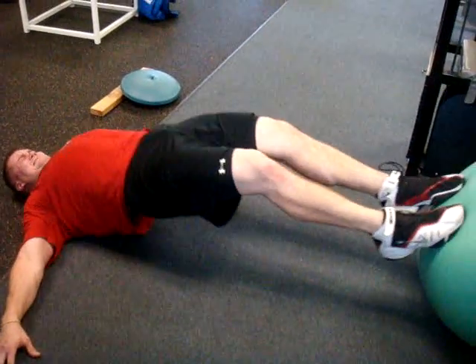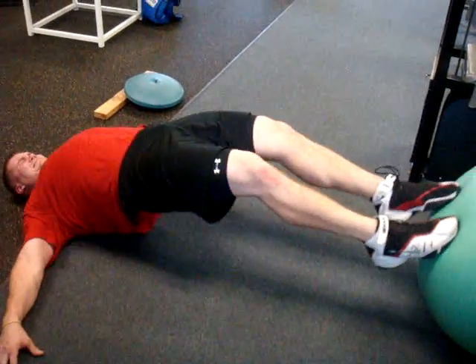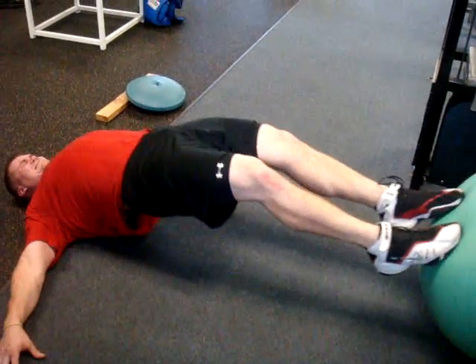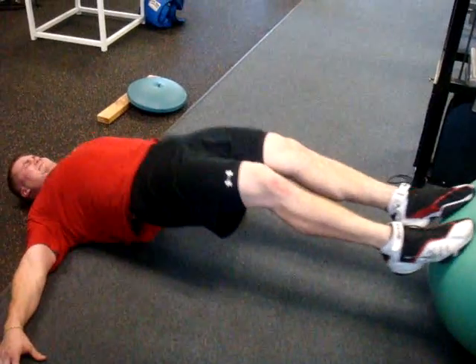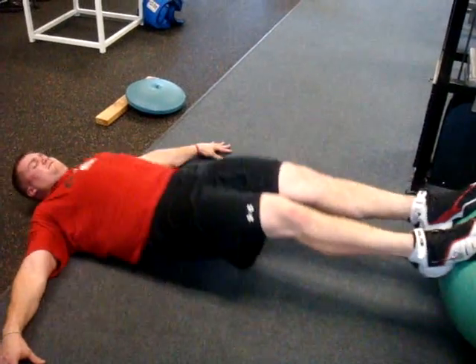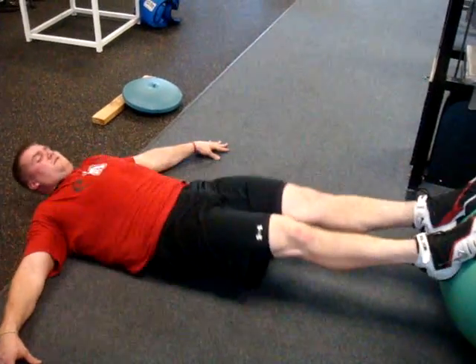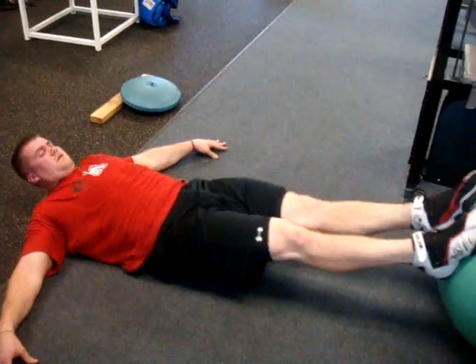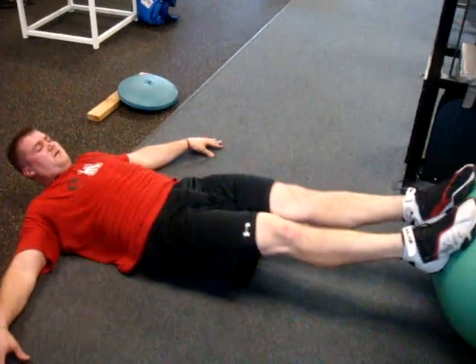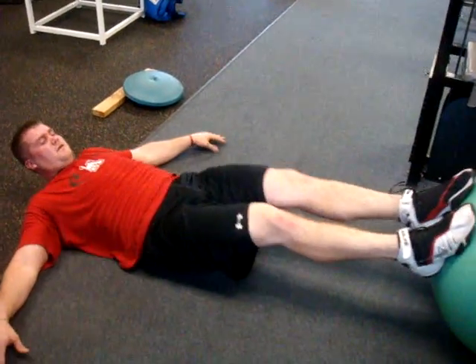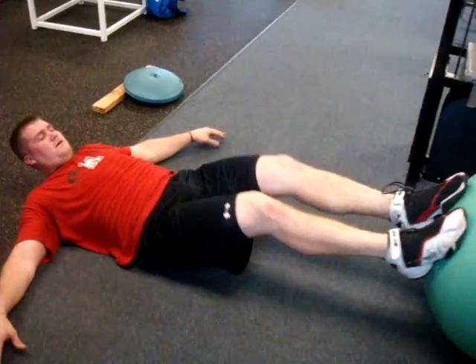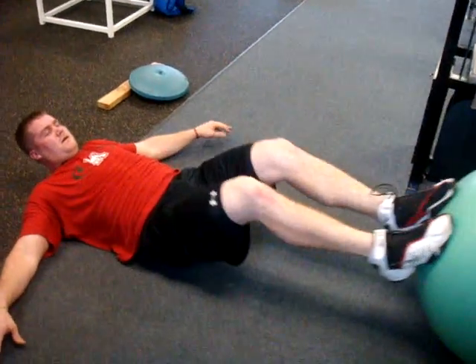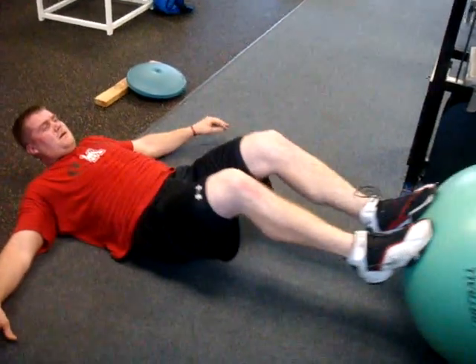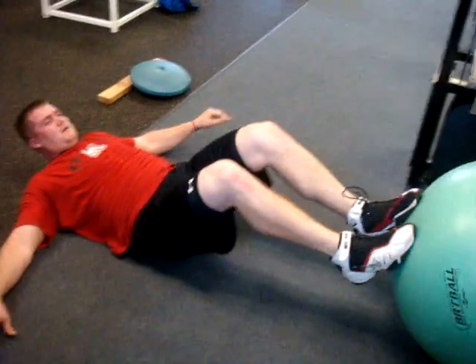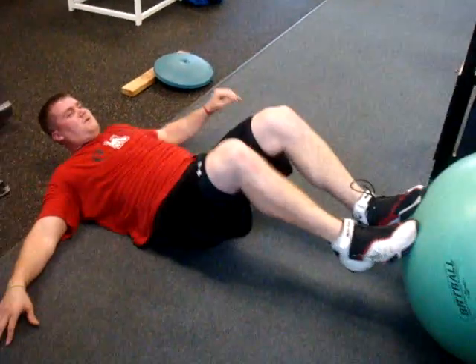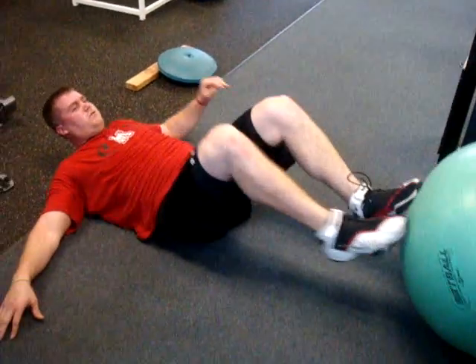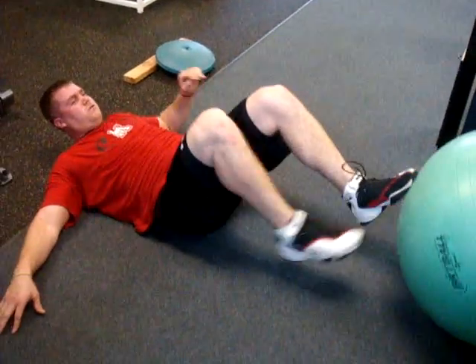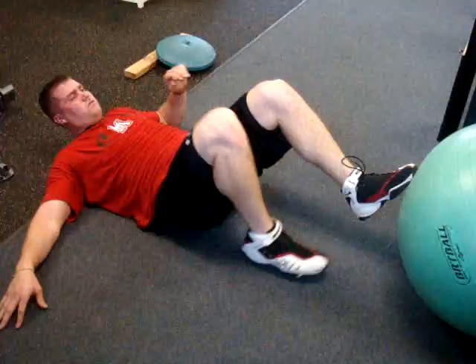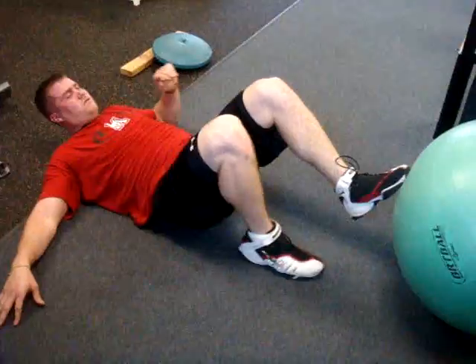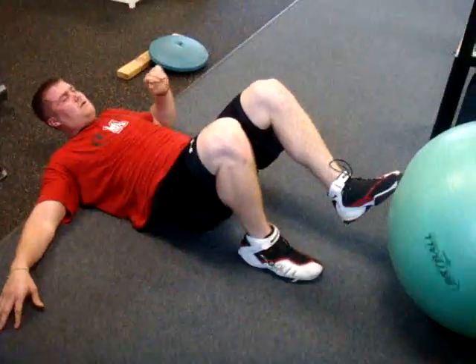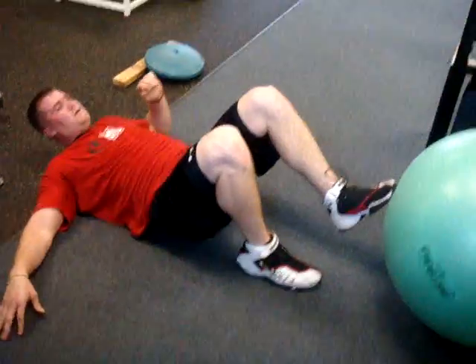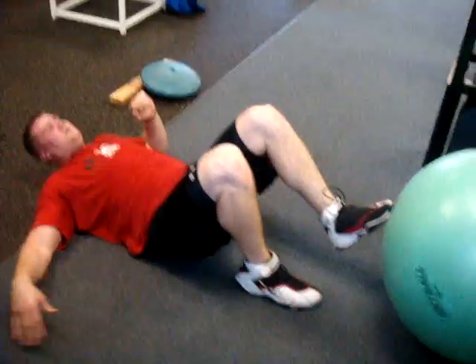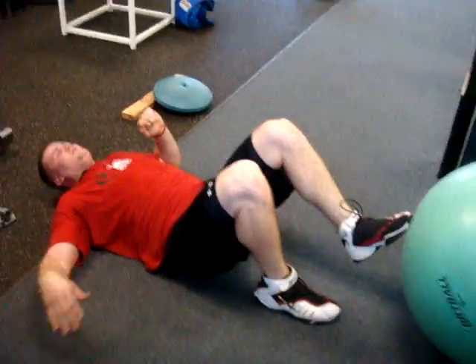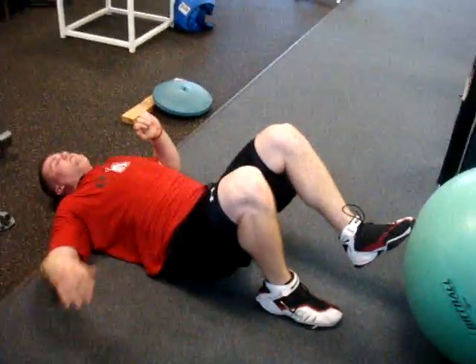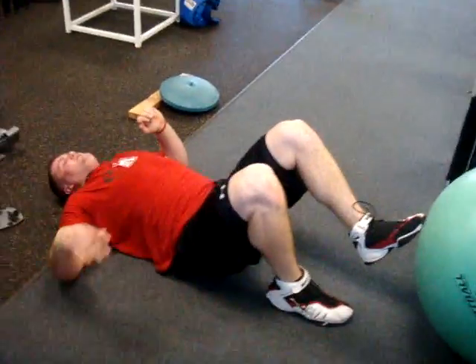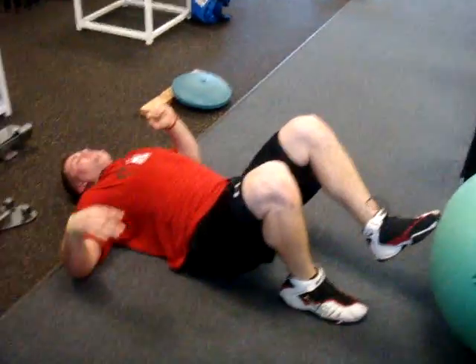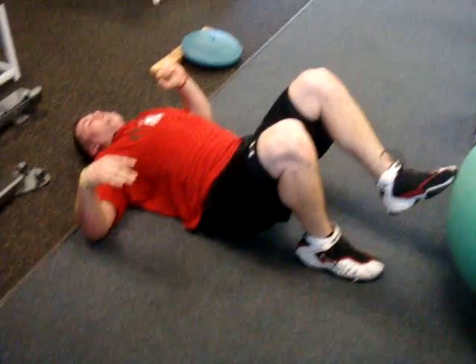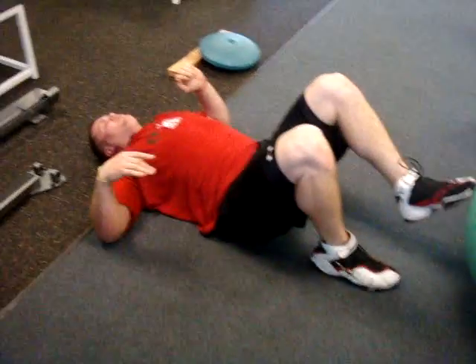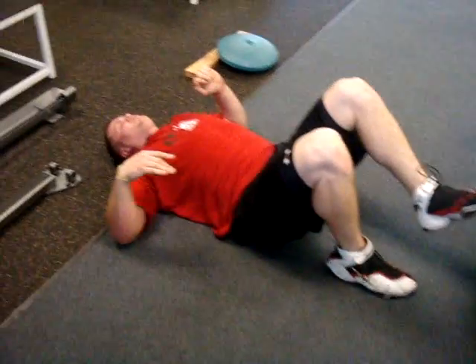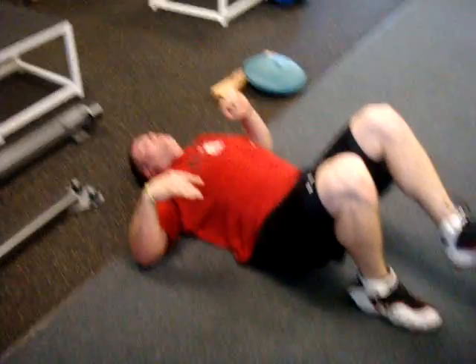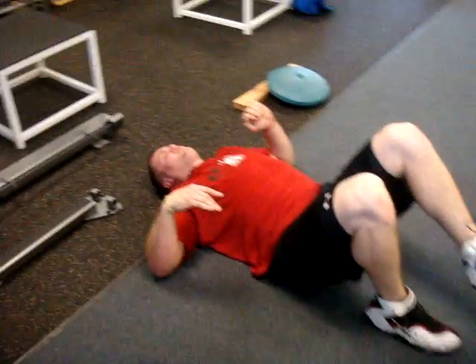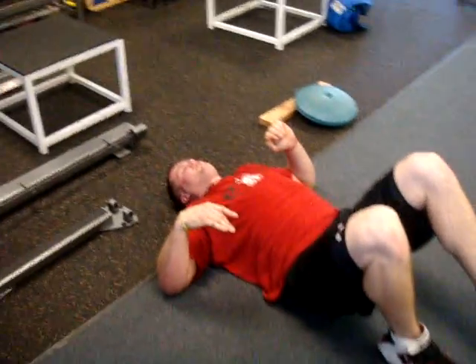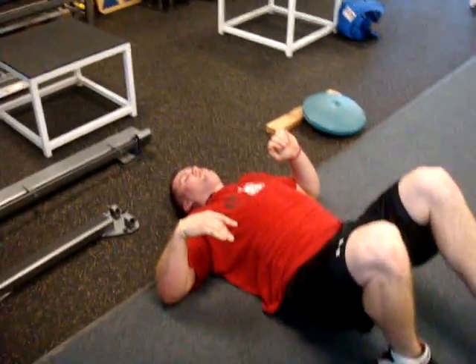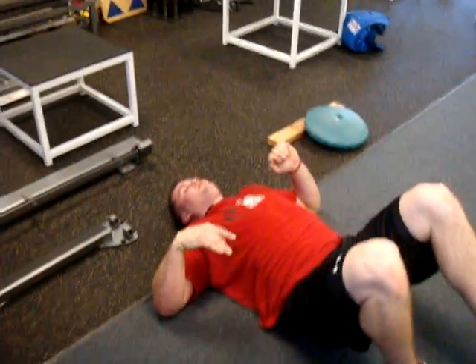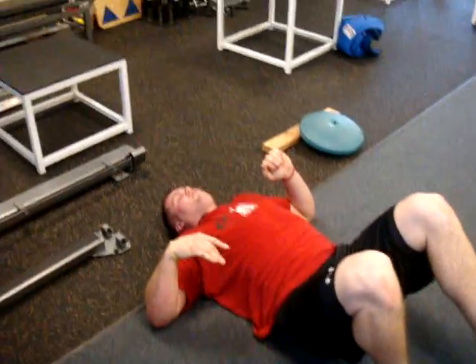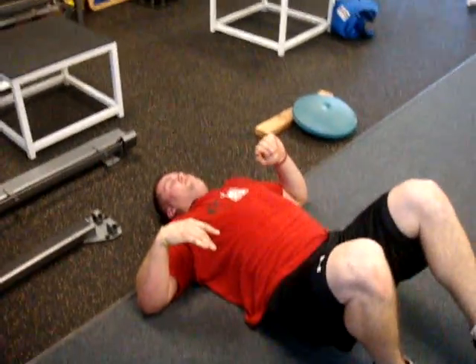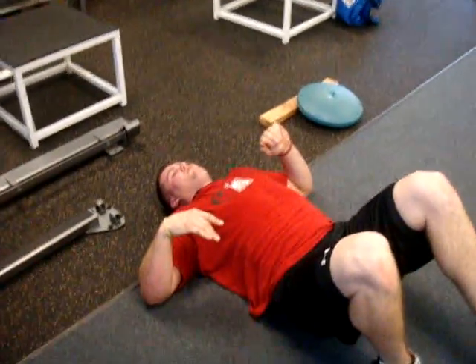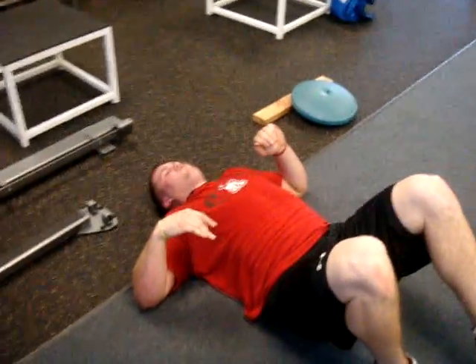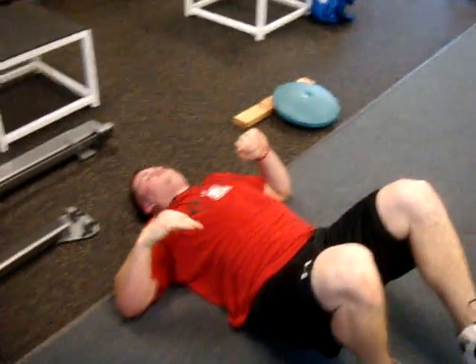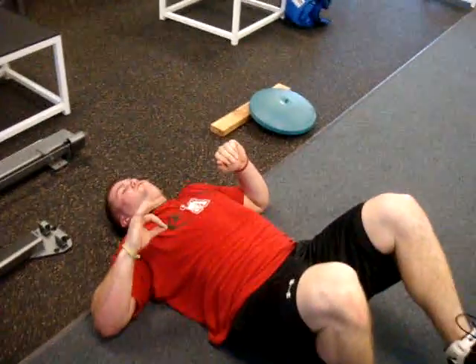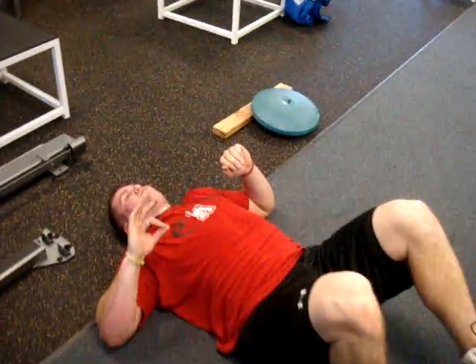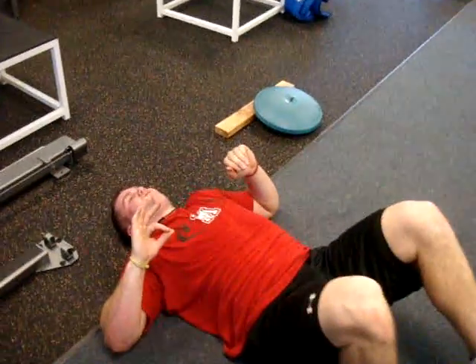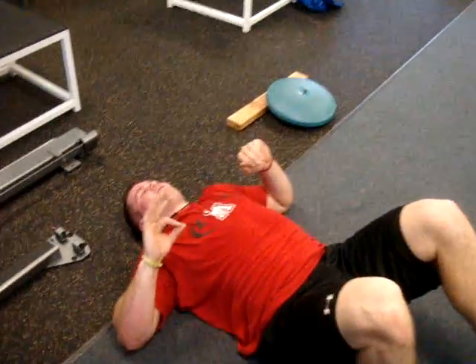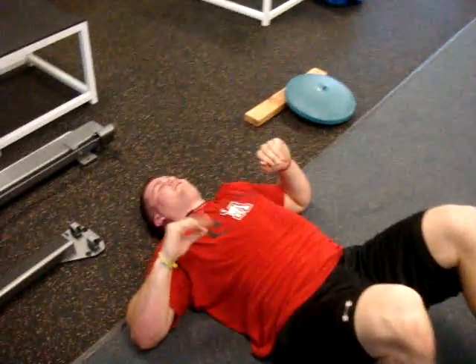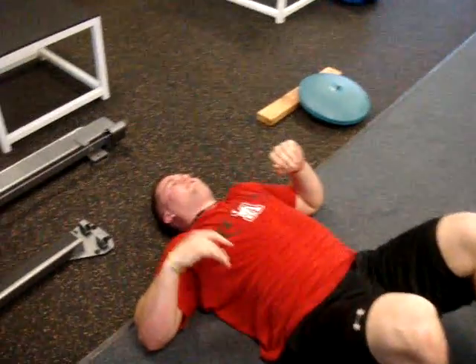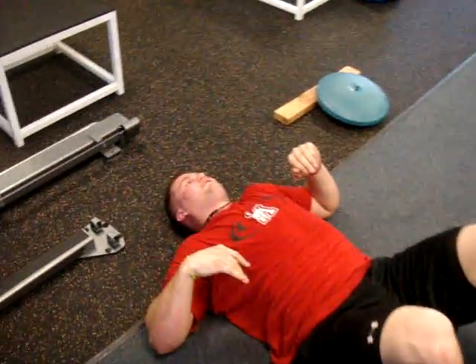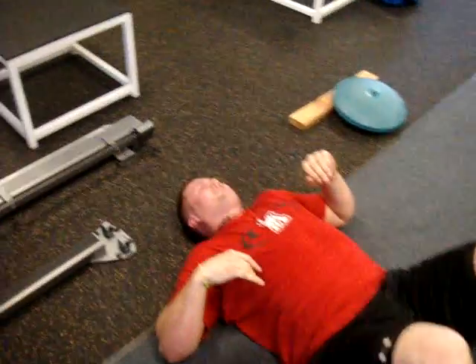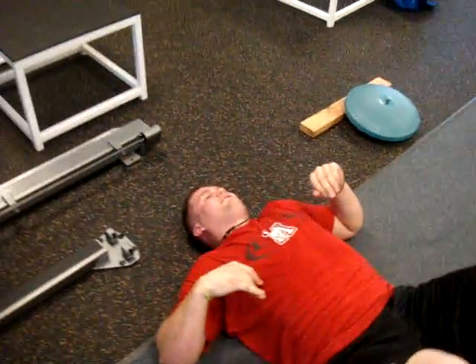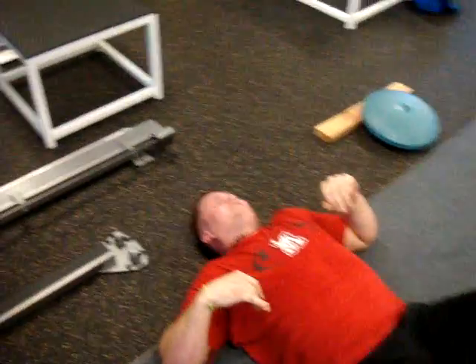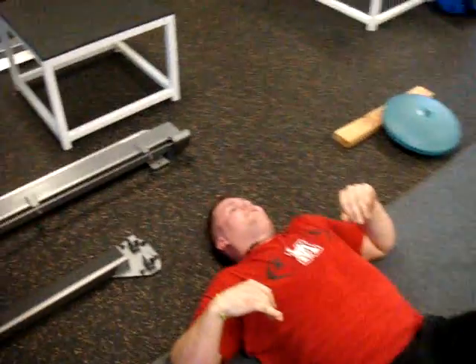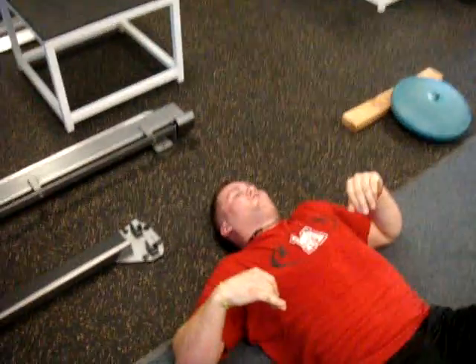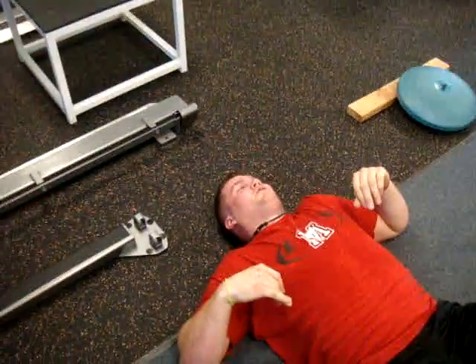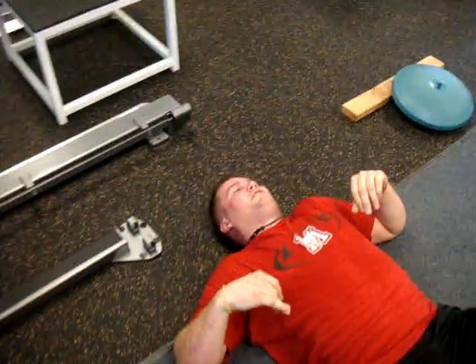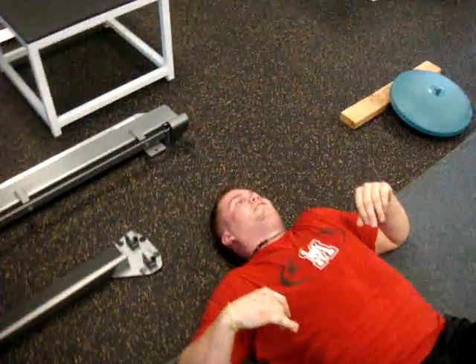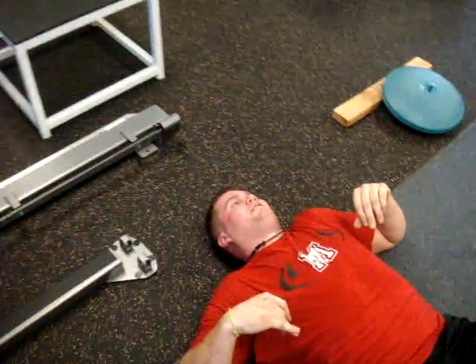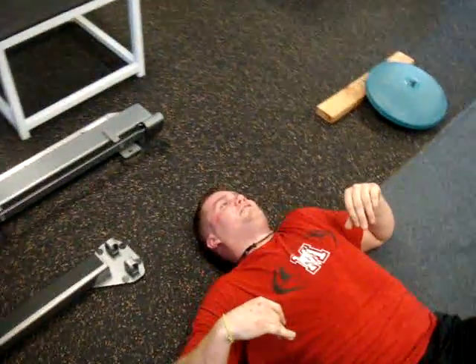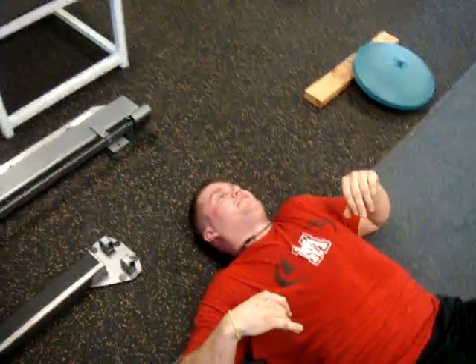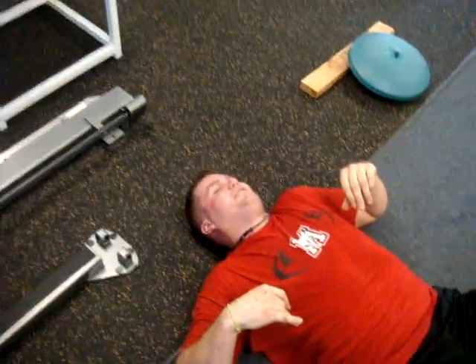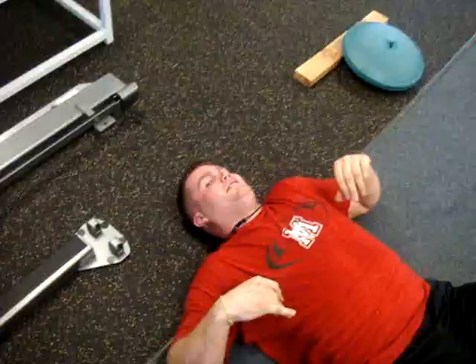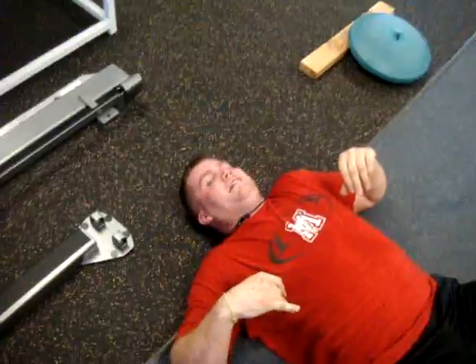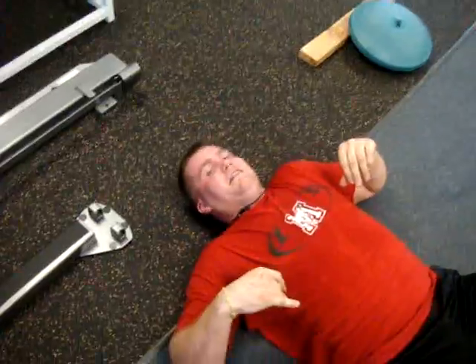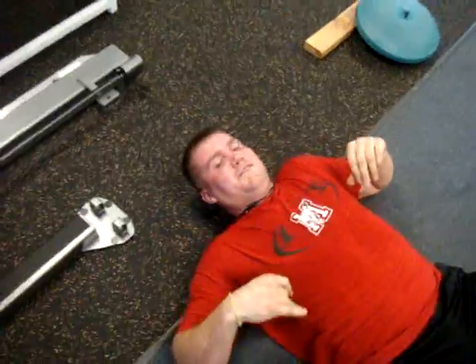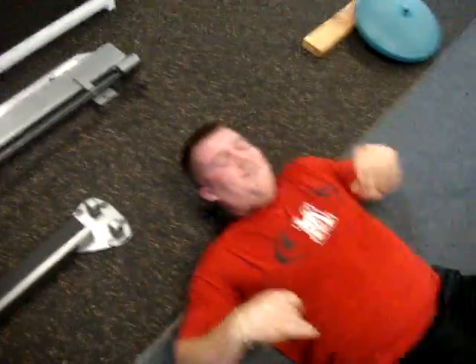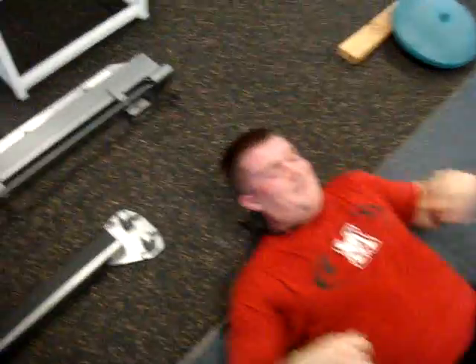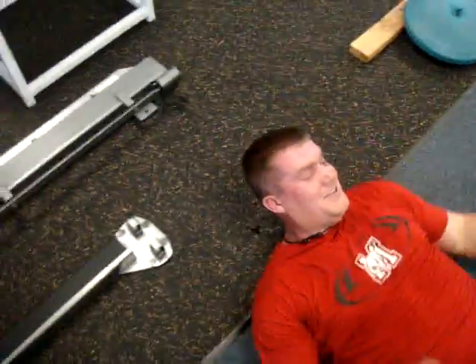Good. How's that last part feeling, the hamstrings? Great. It's fabulous.